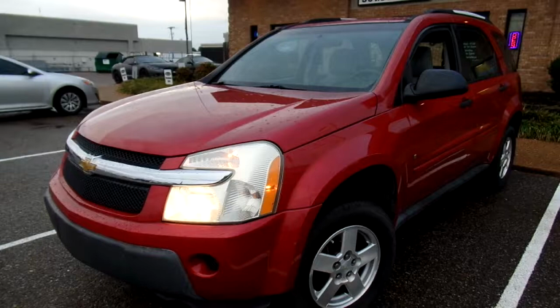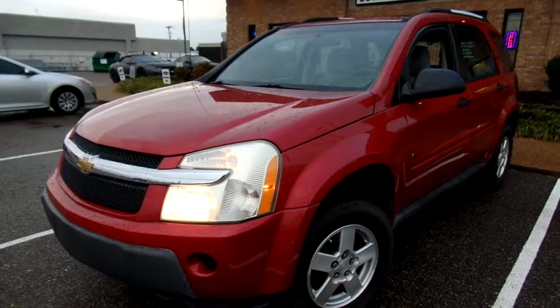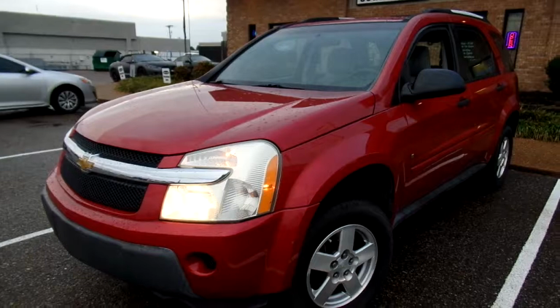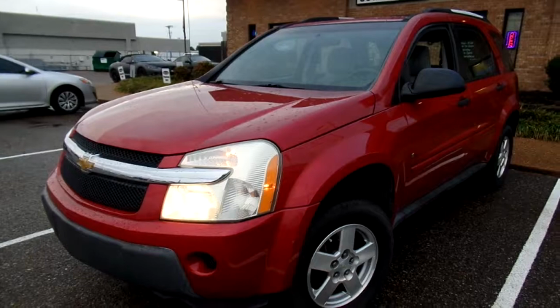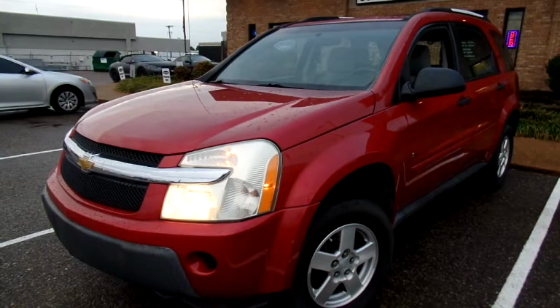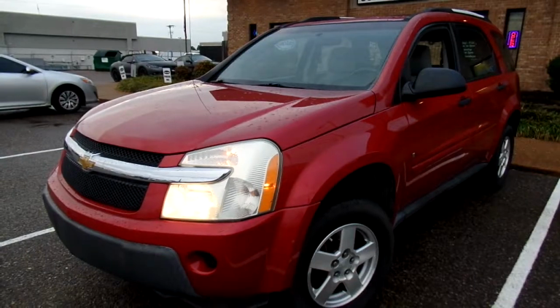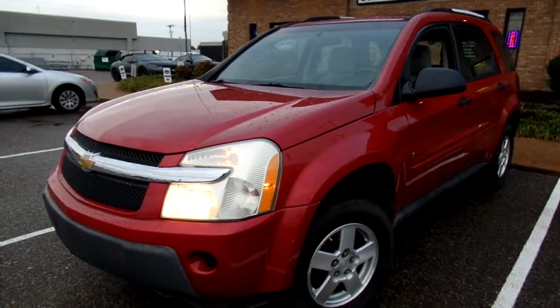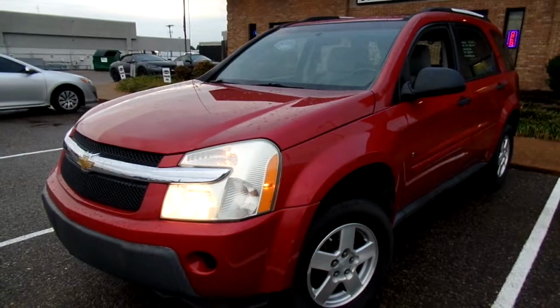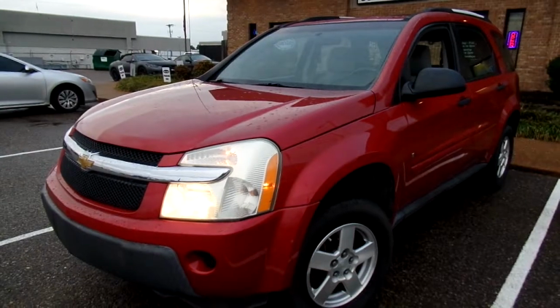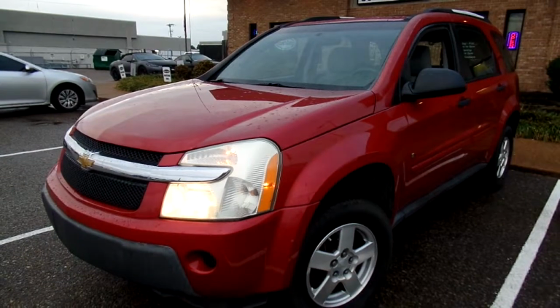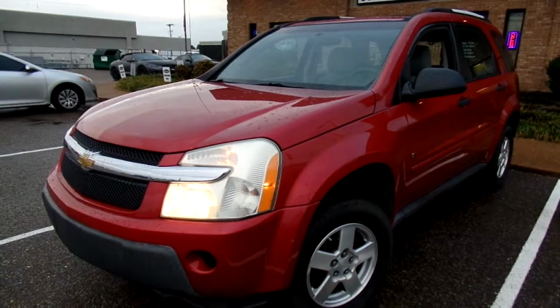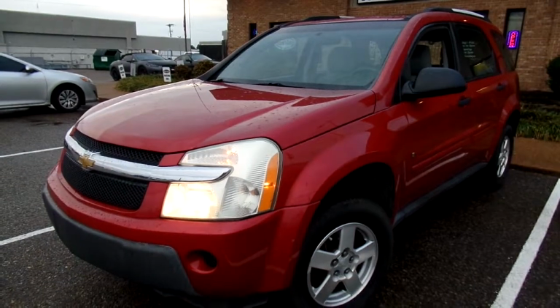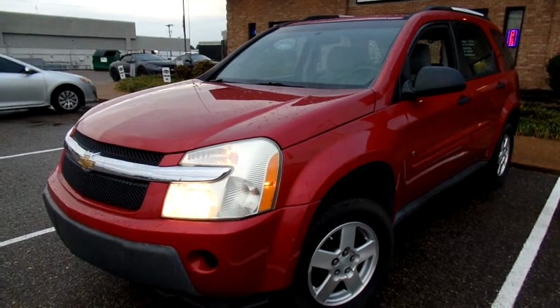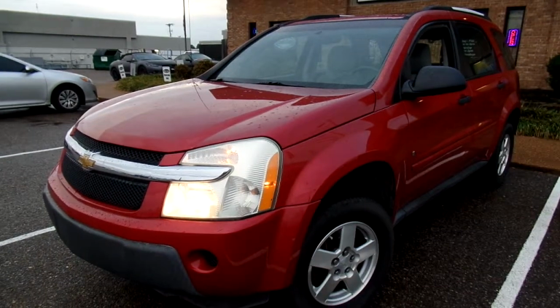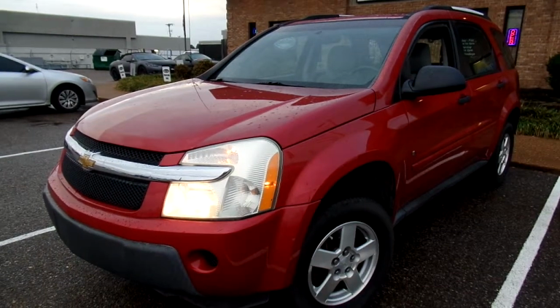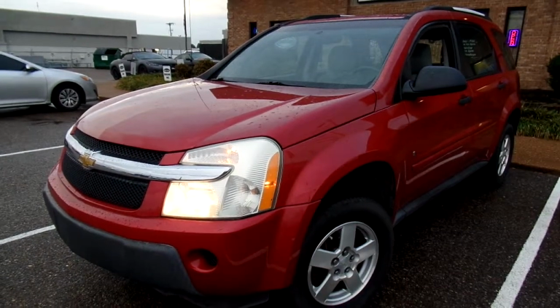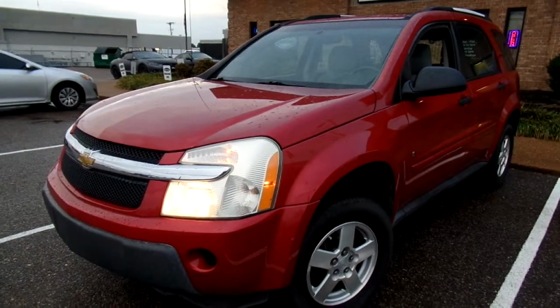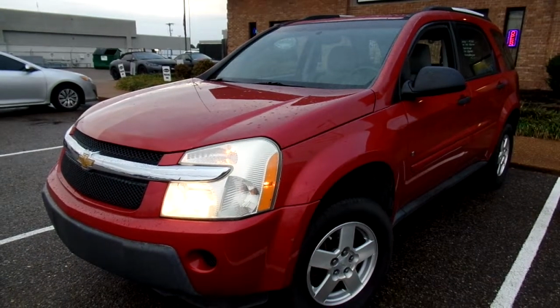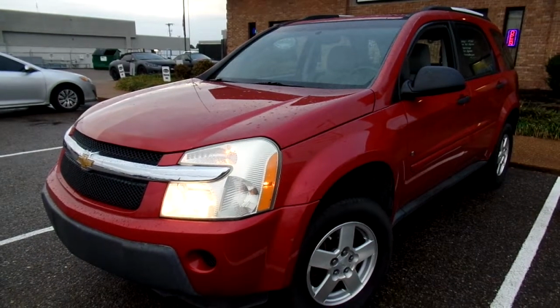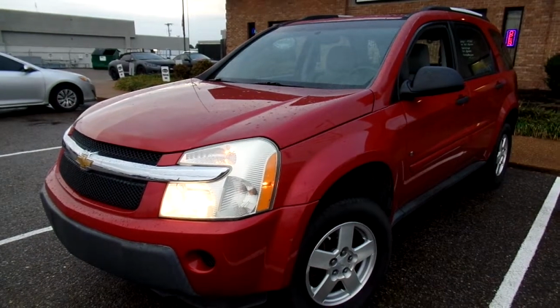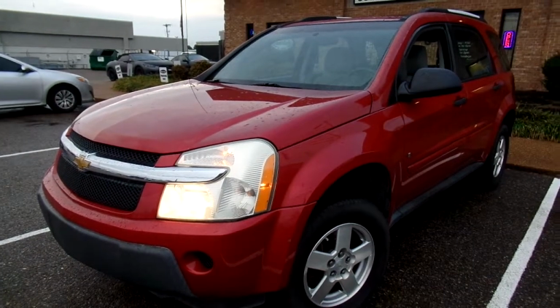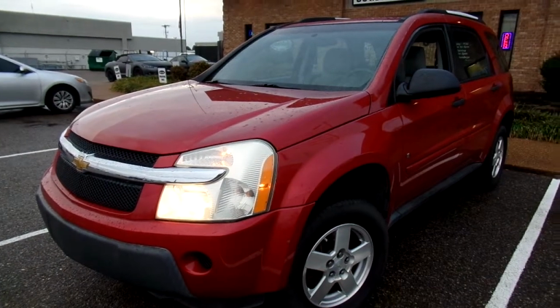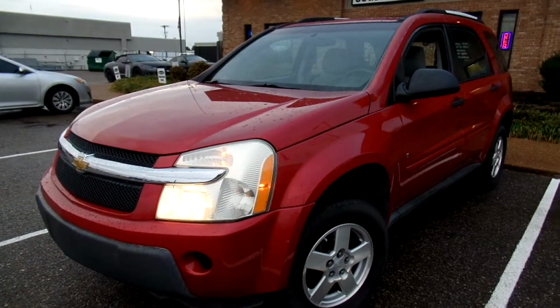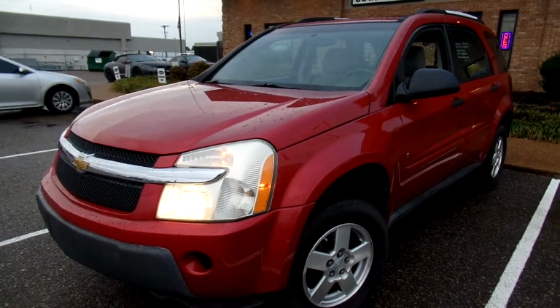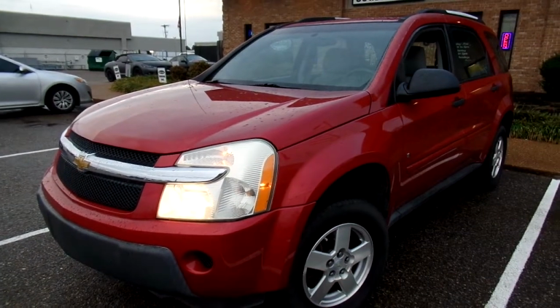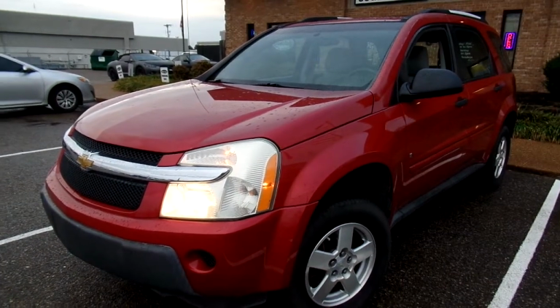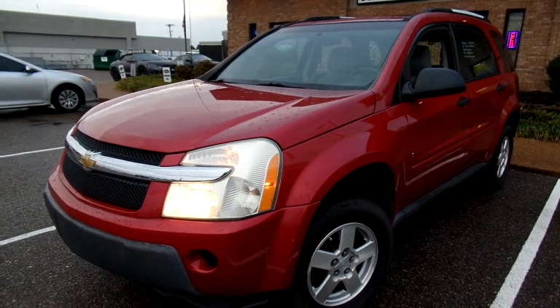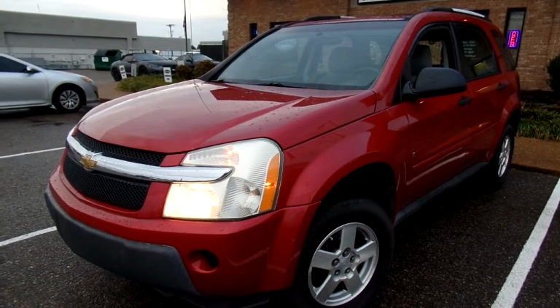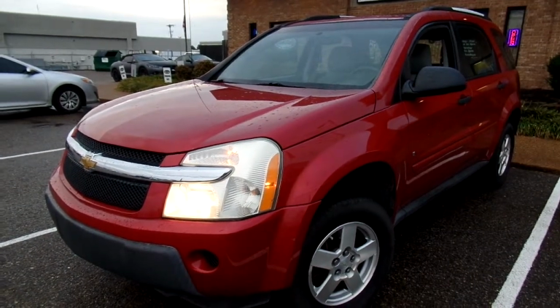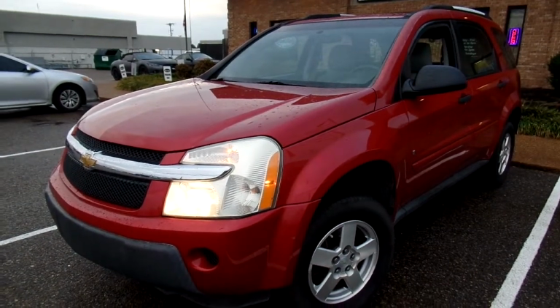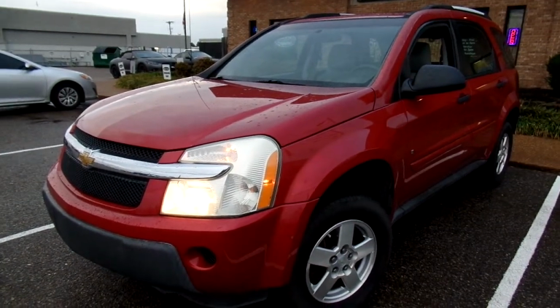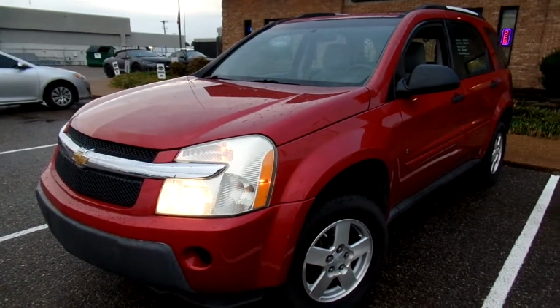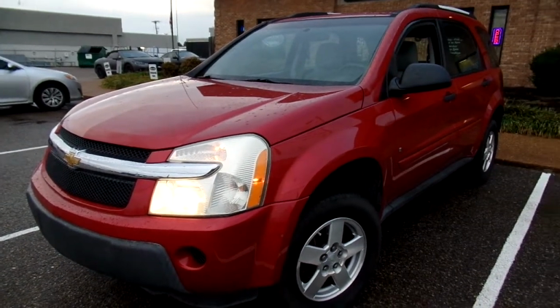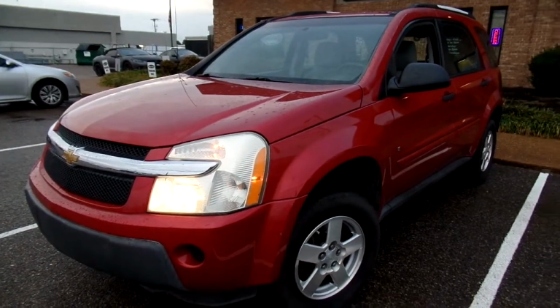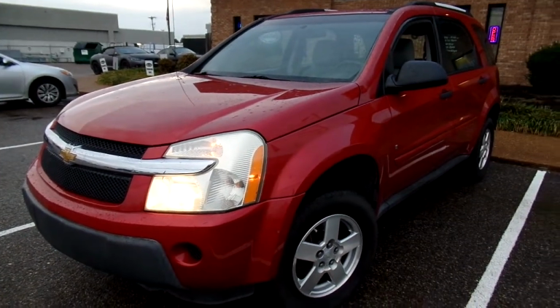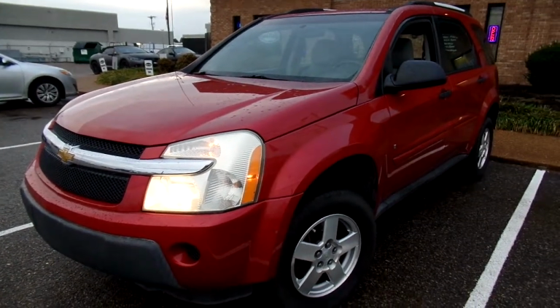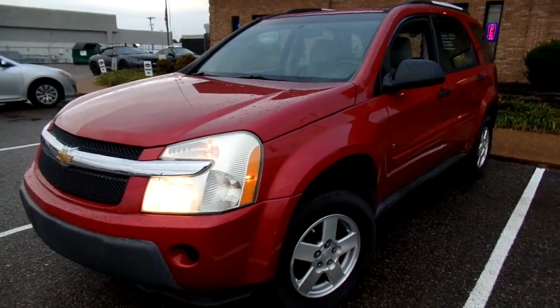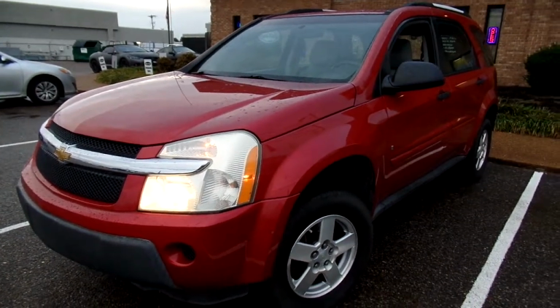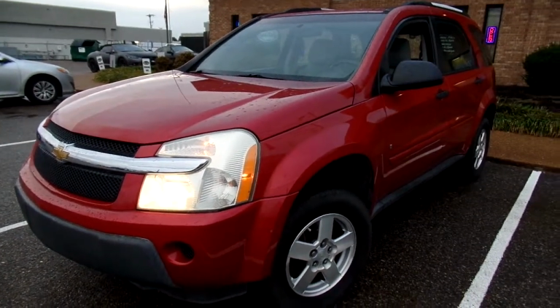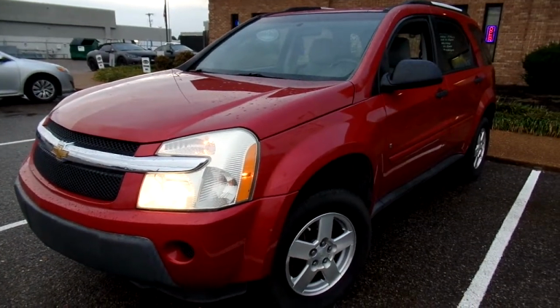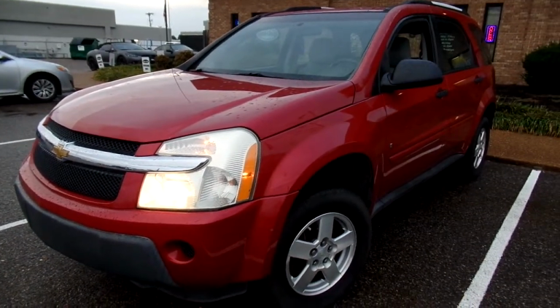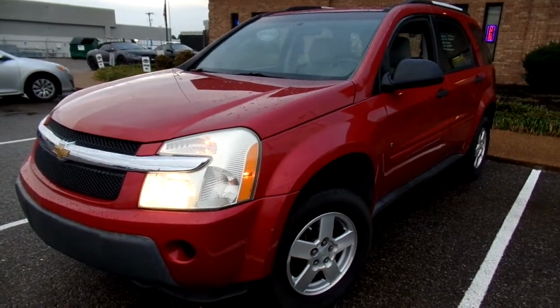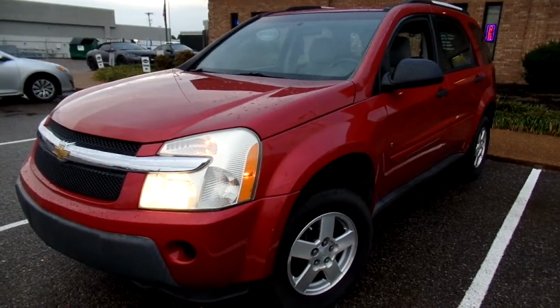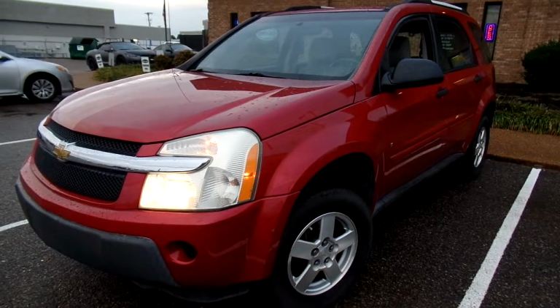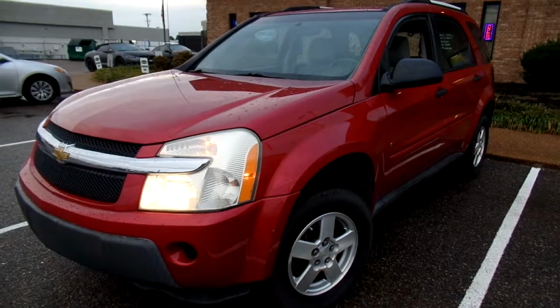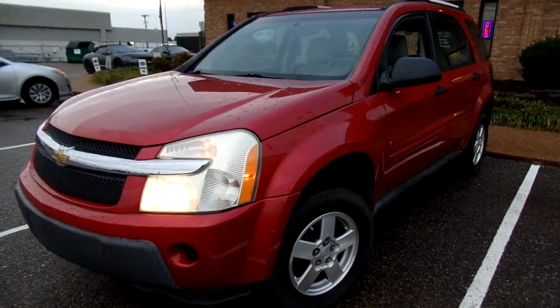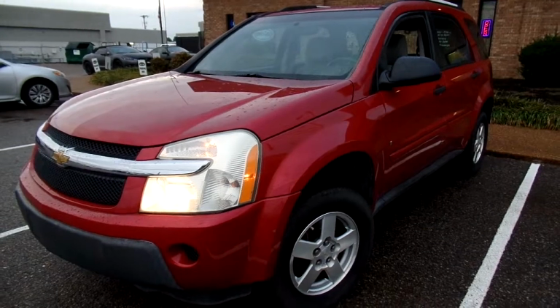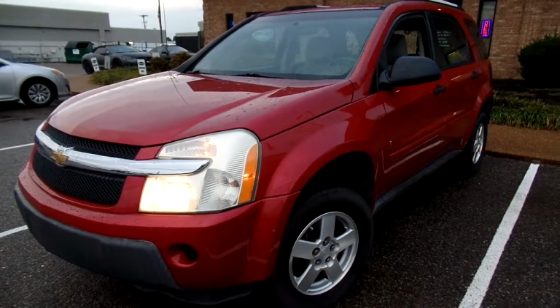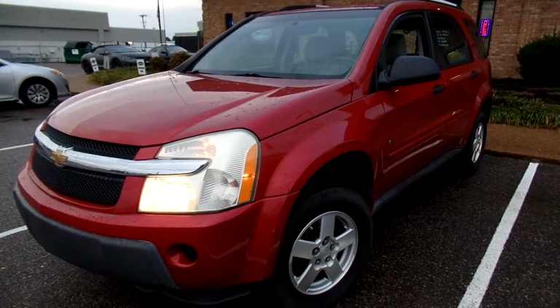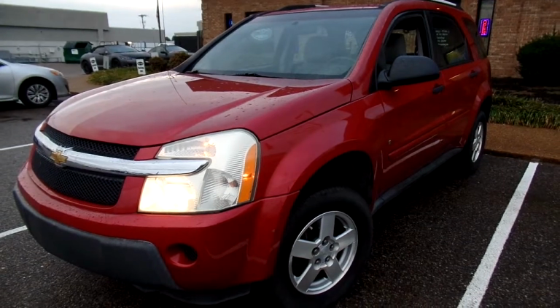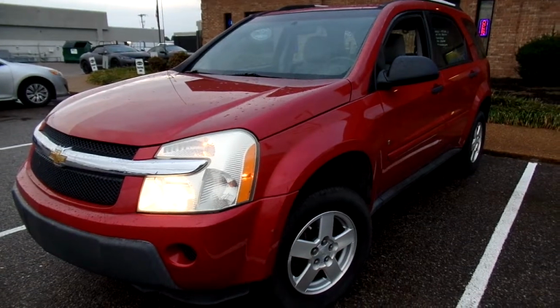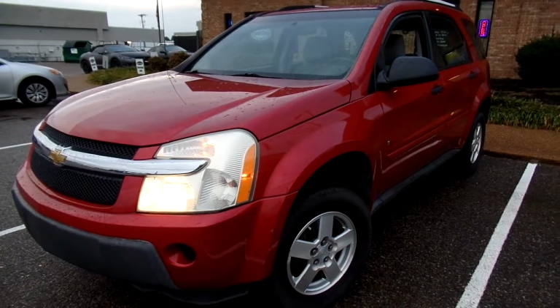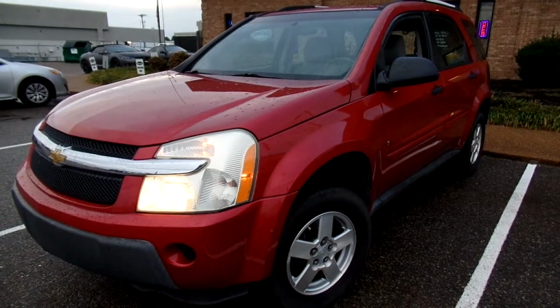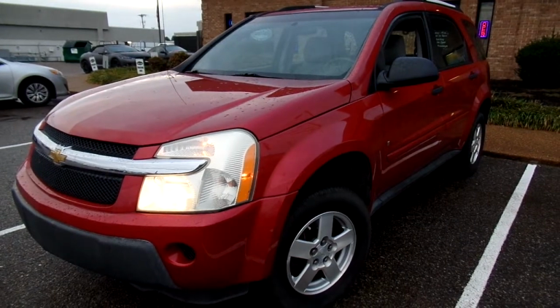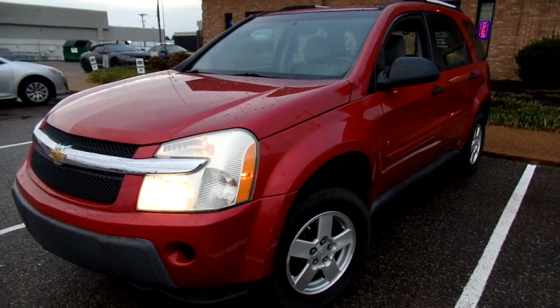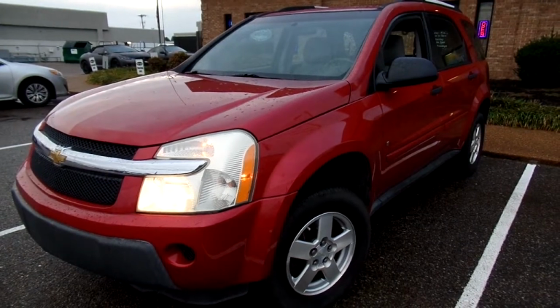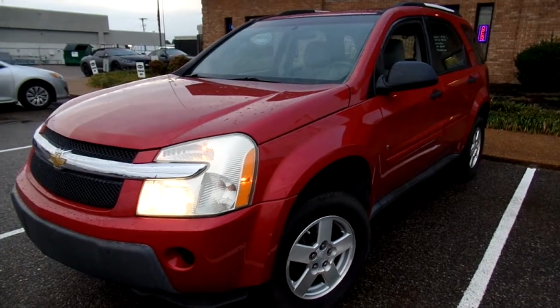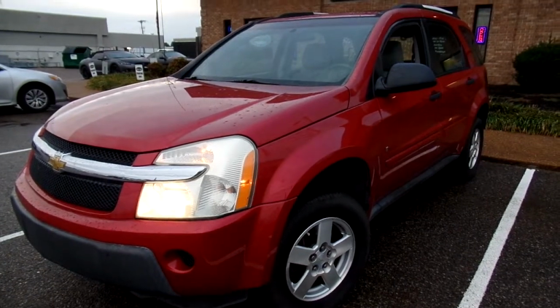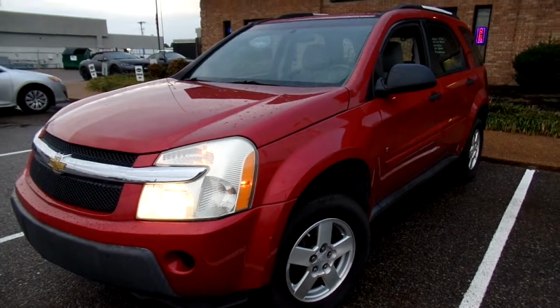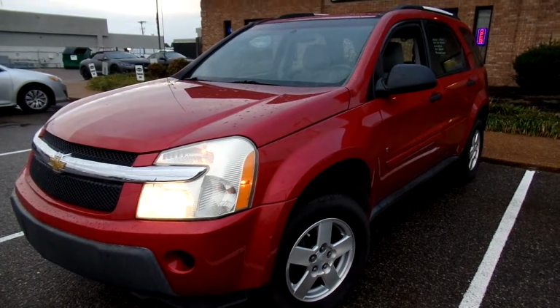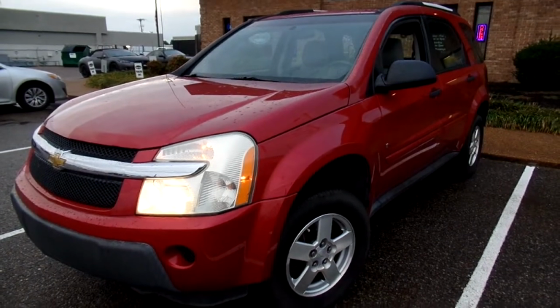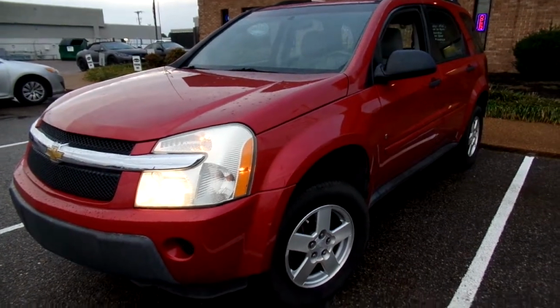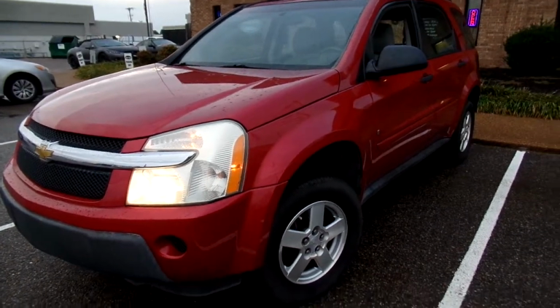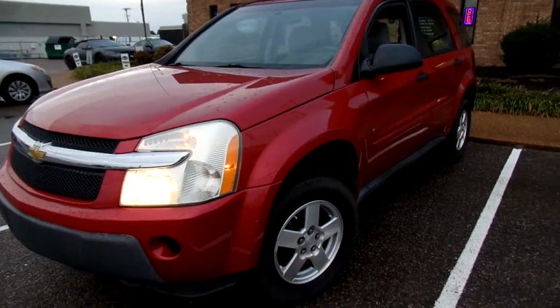Hello everyone, thanks for watching. This is Jillian with Flywheel Motors and today I want to quickly introduce you to this 2006 Chevy Equinox.